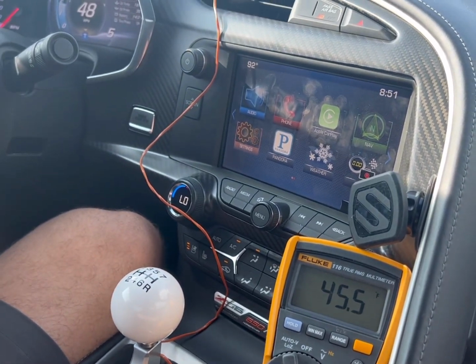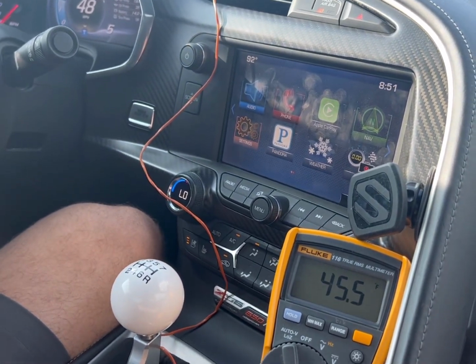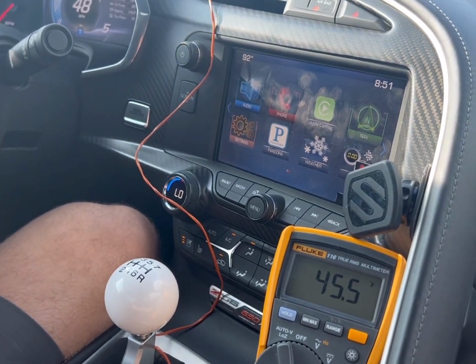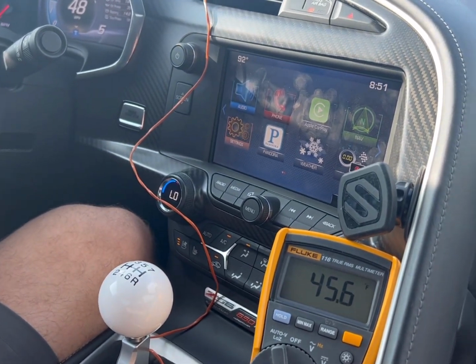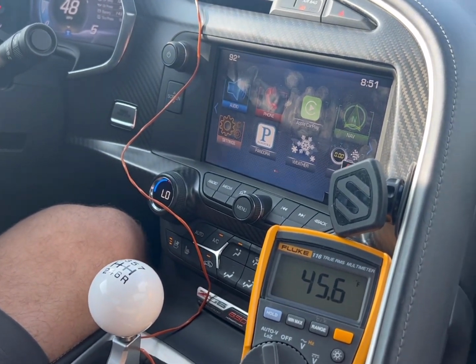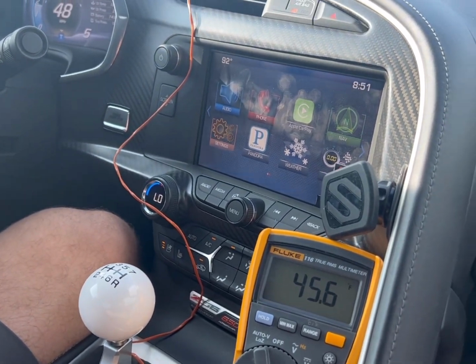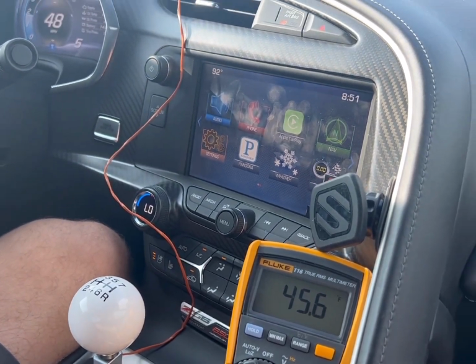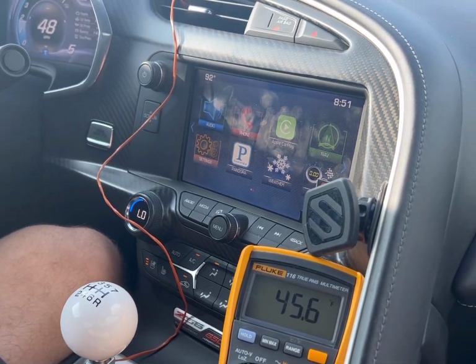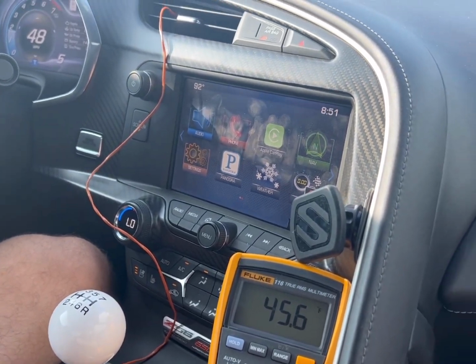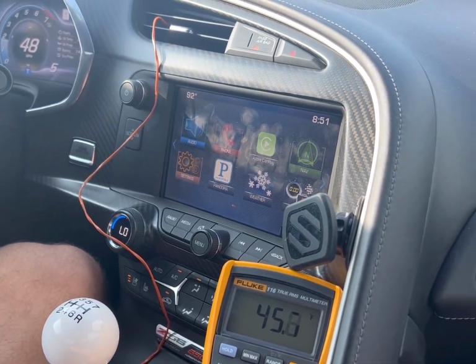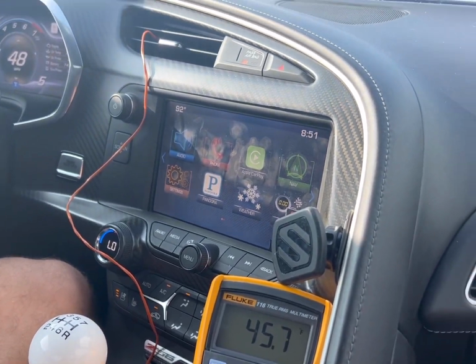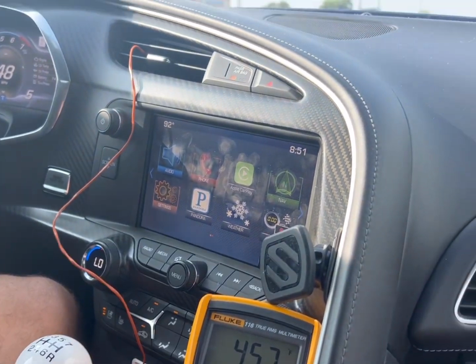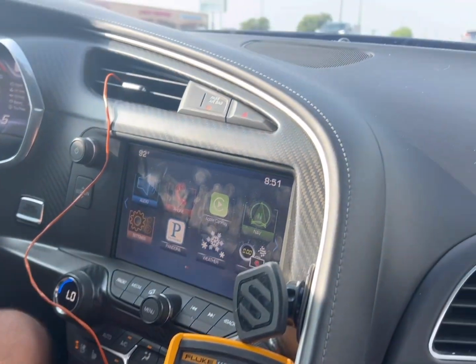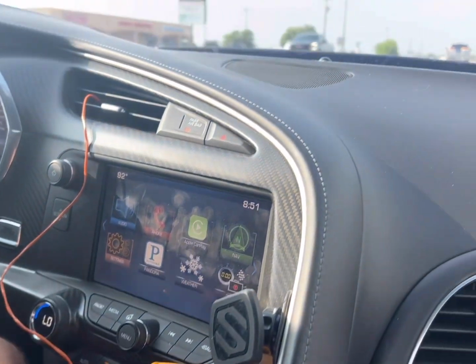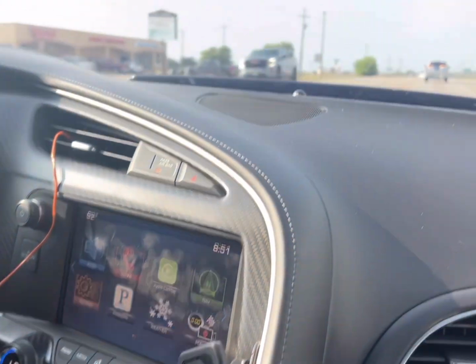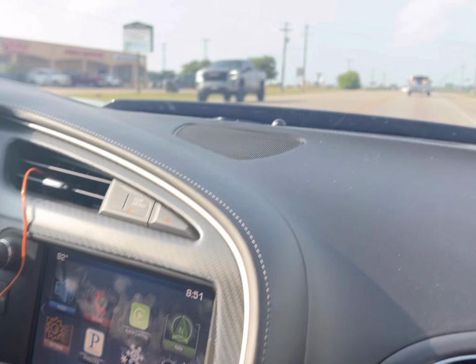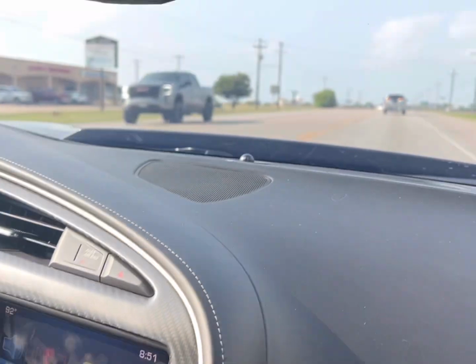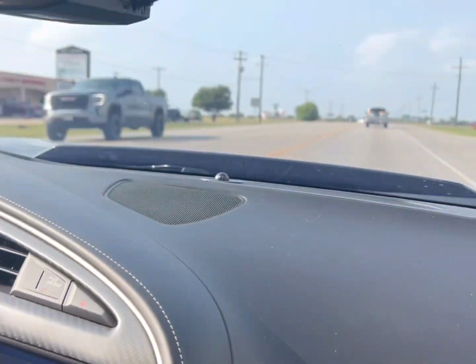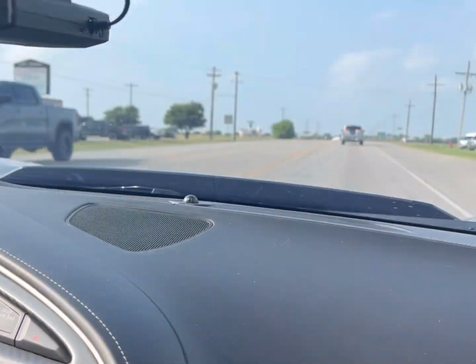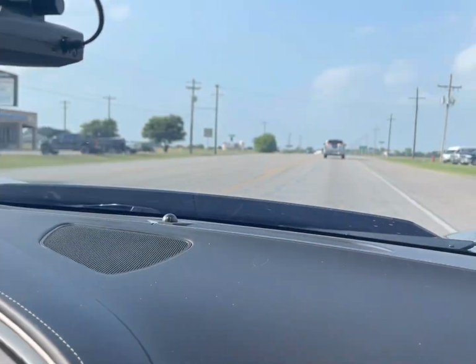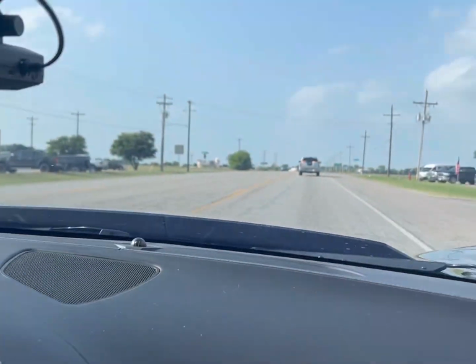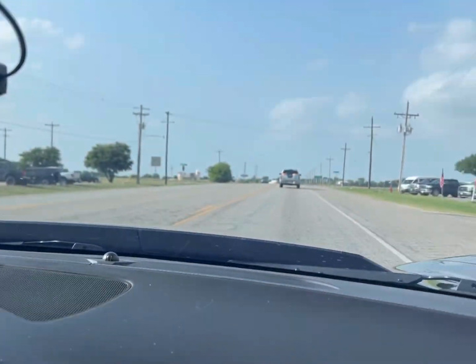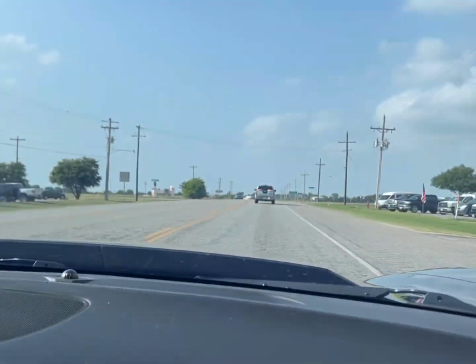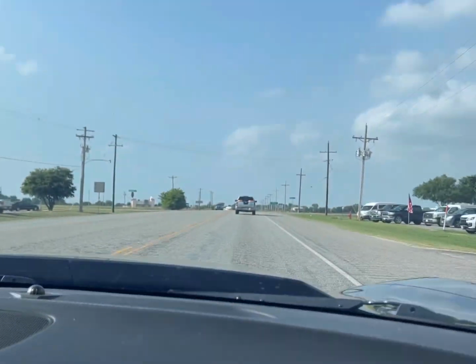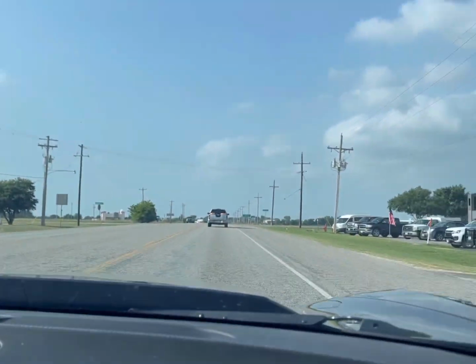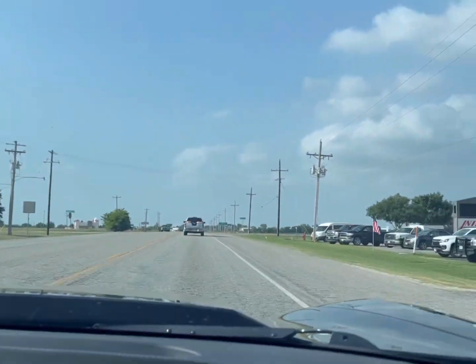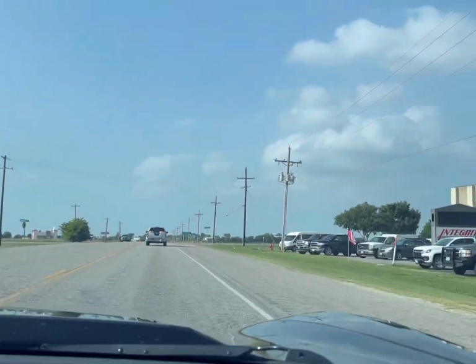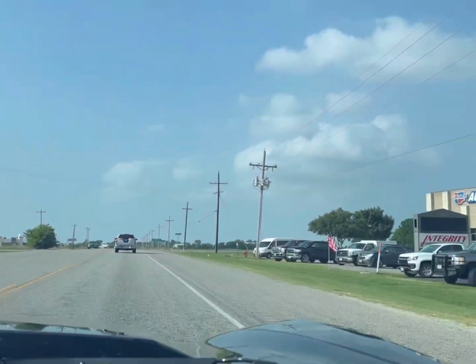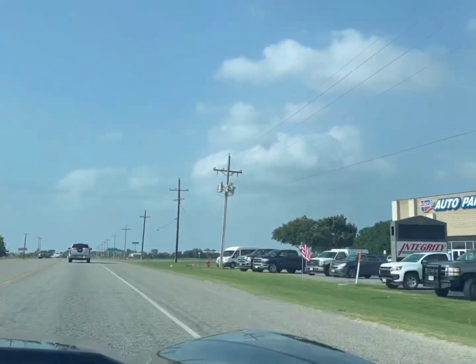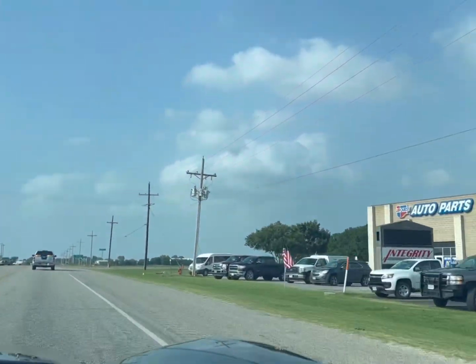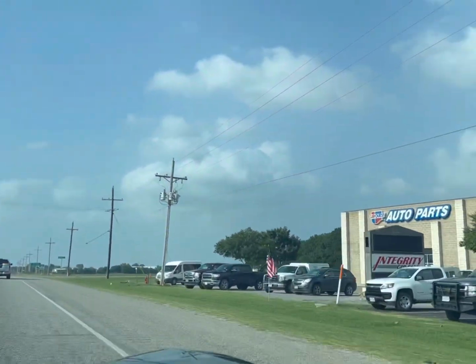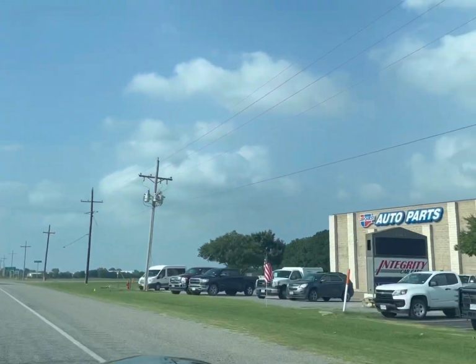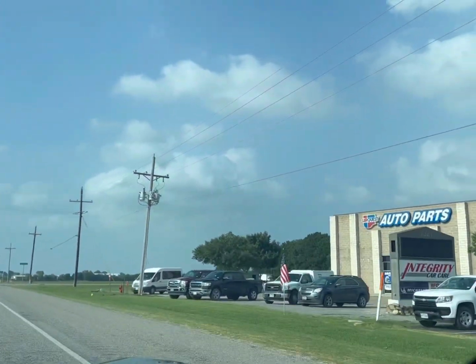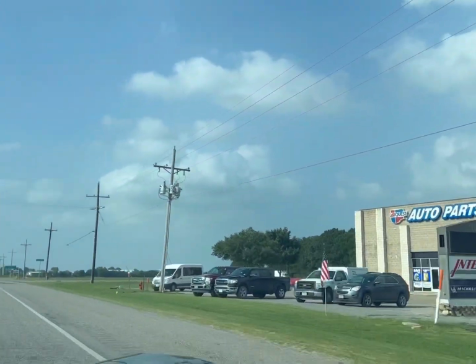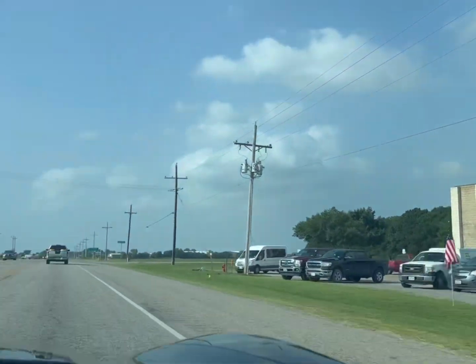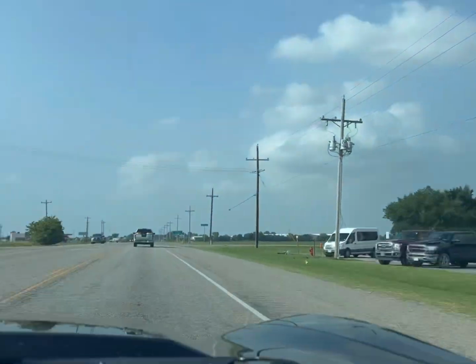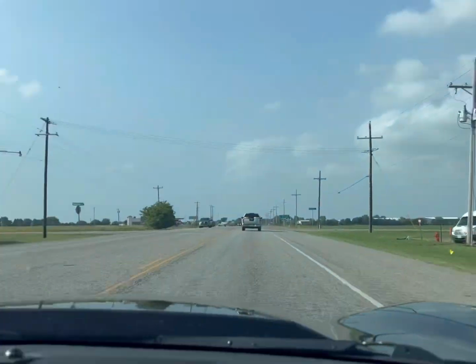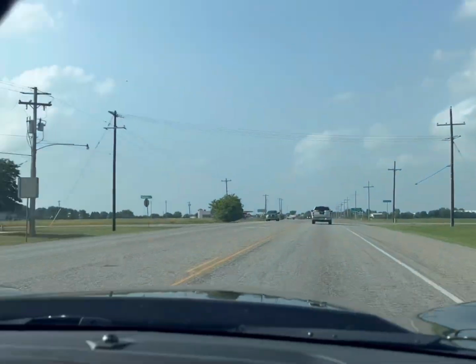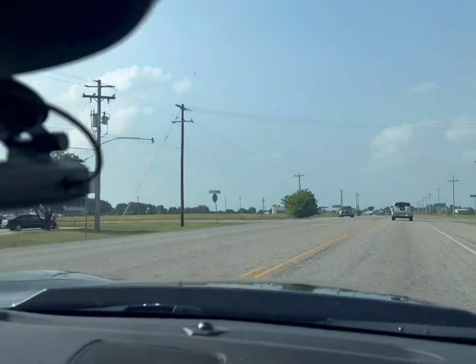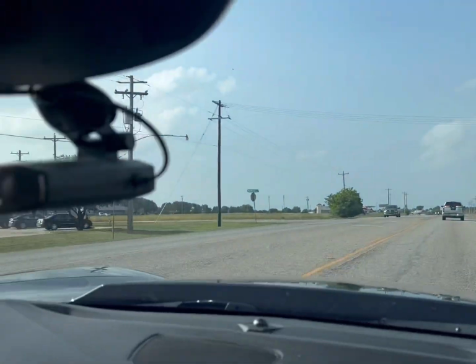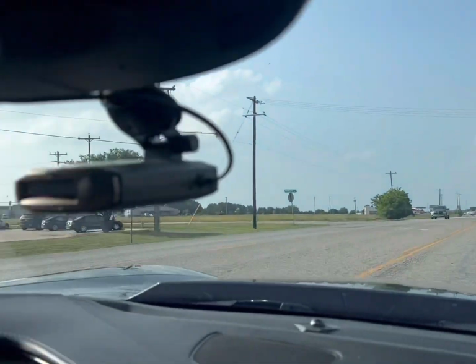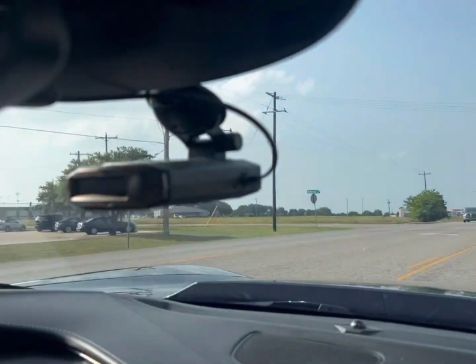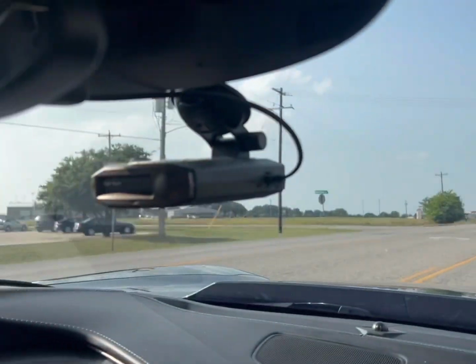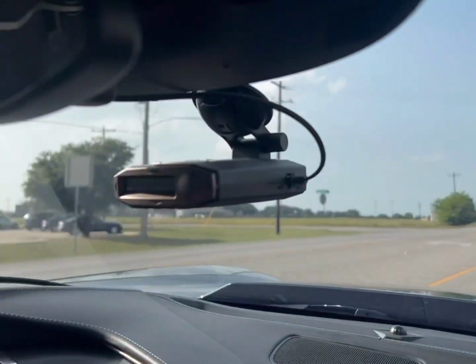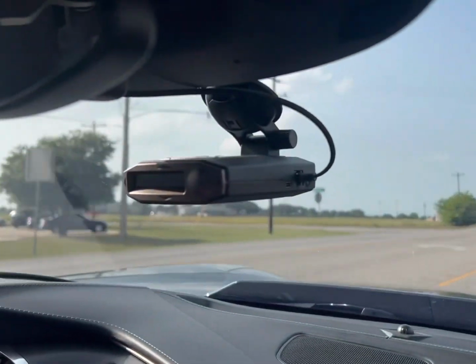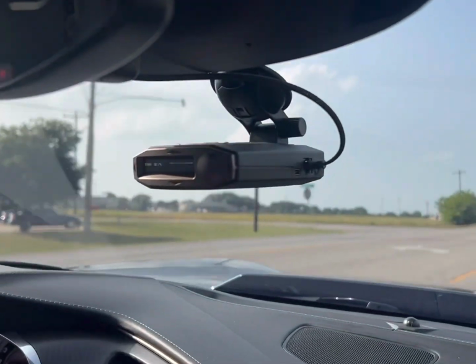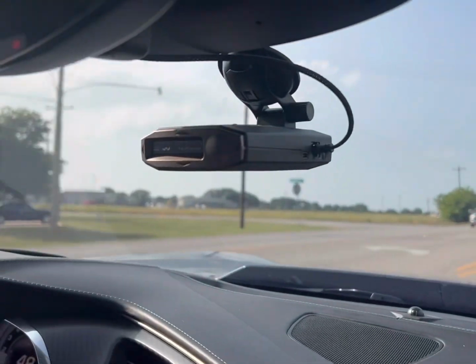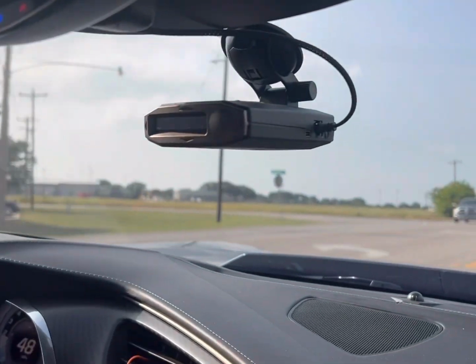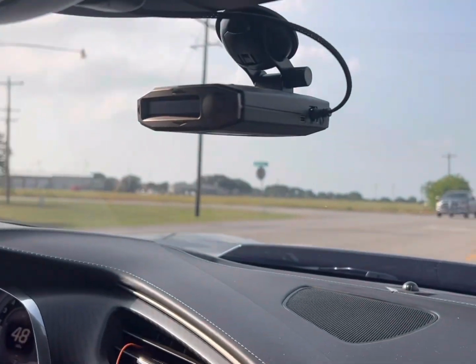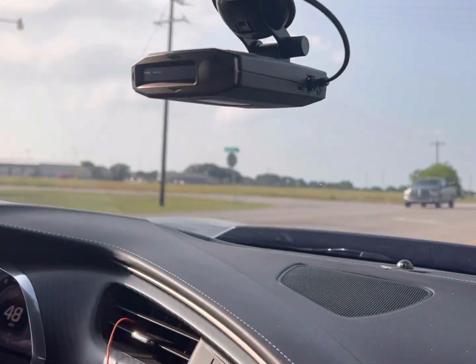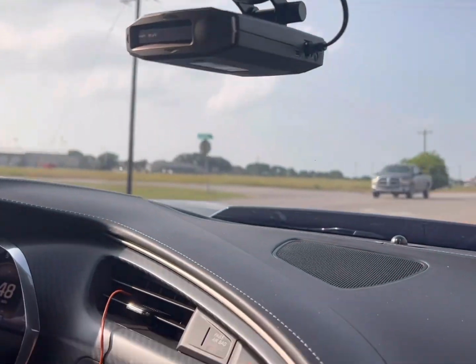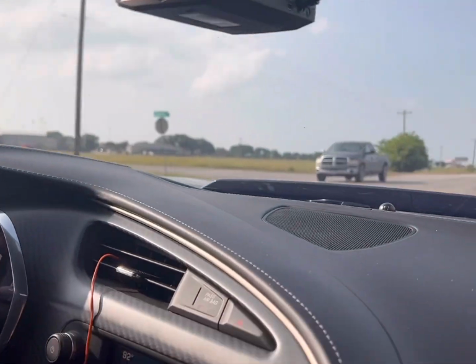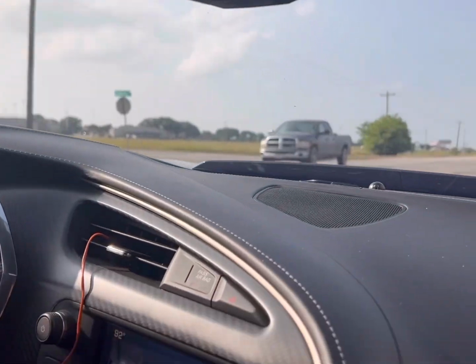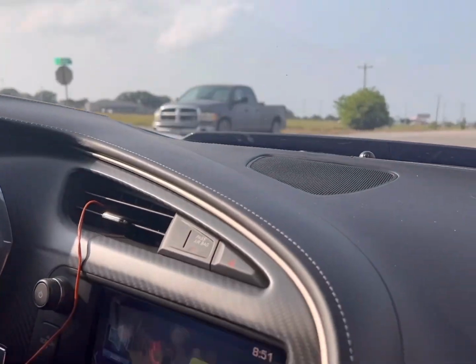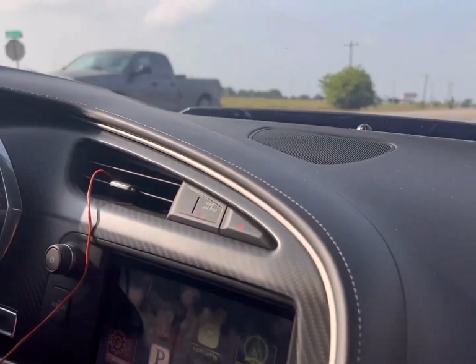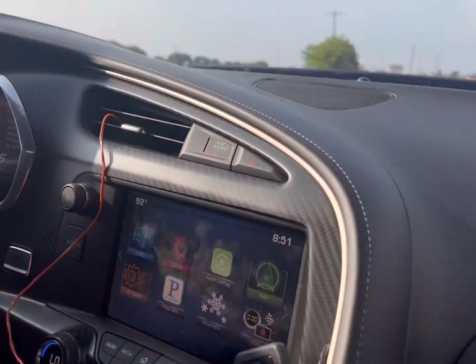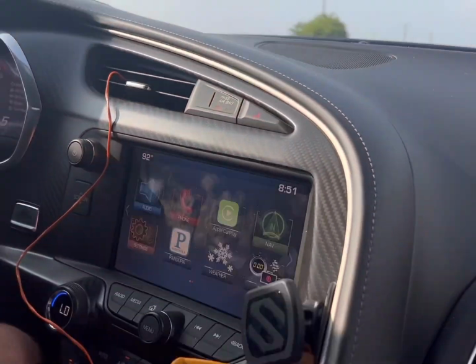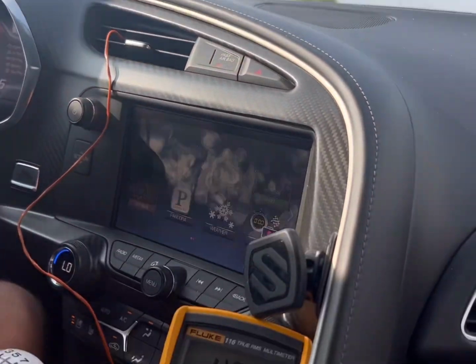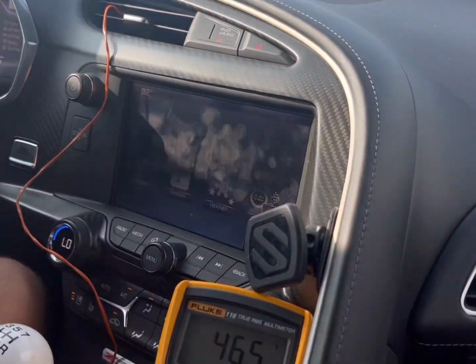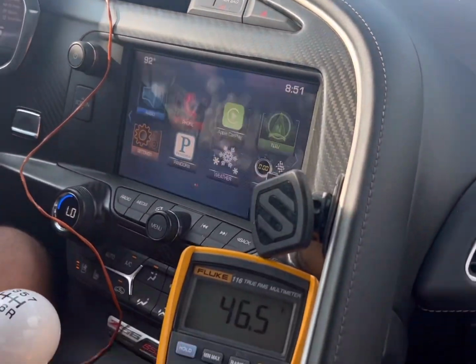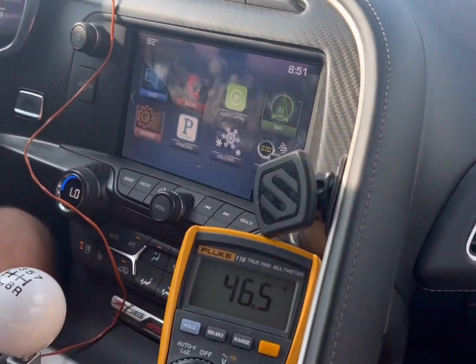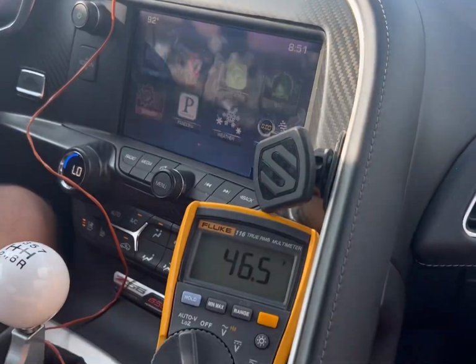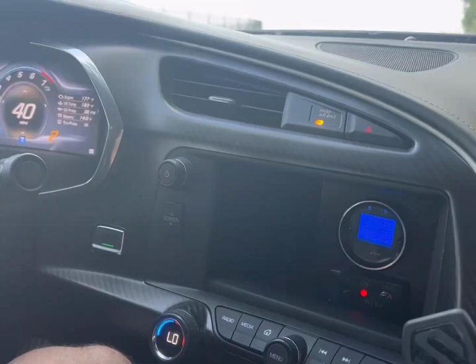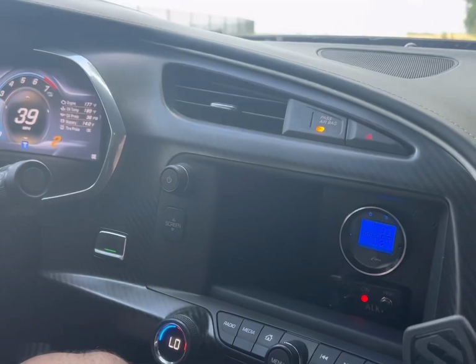It's extremely humid outside — you can probably see the humidity. I can definitely see it.